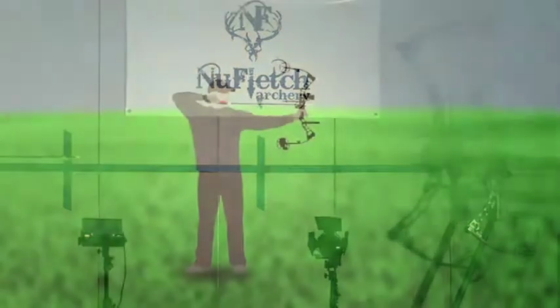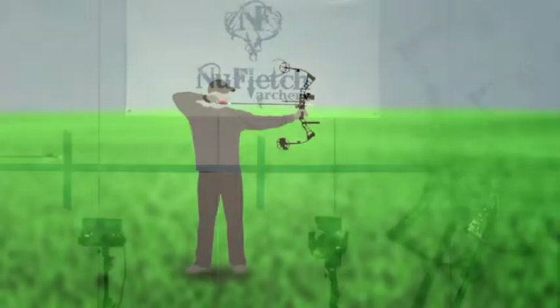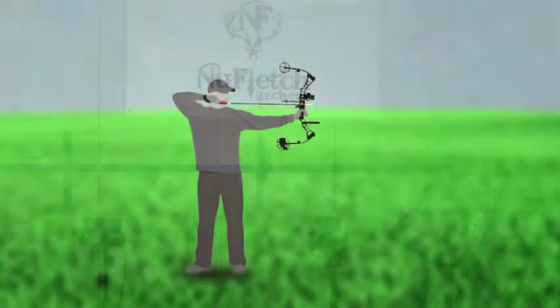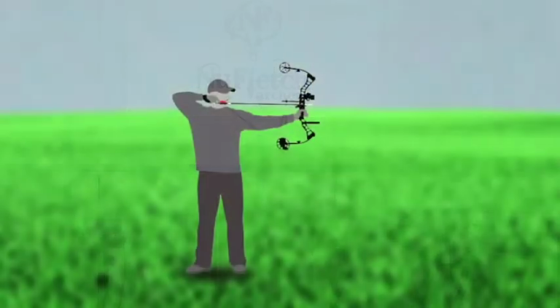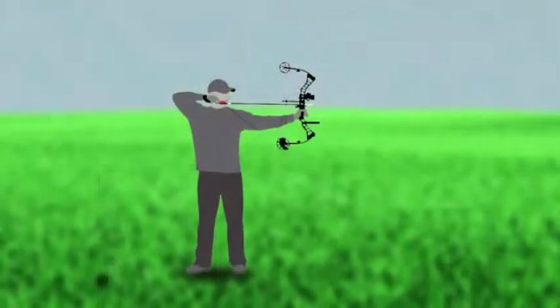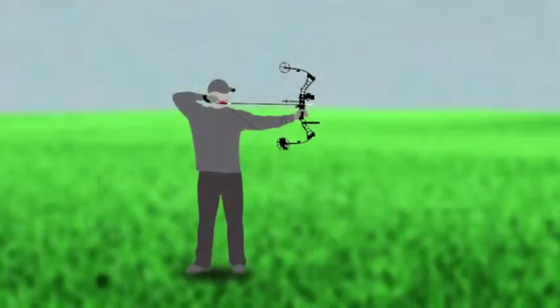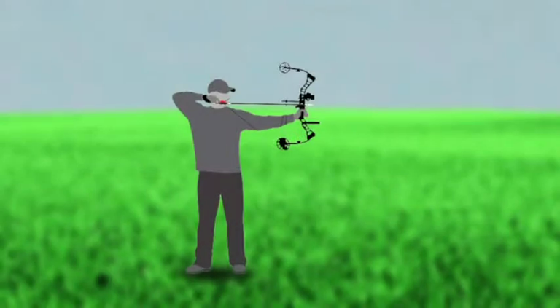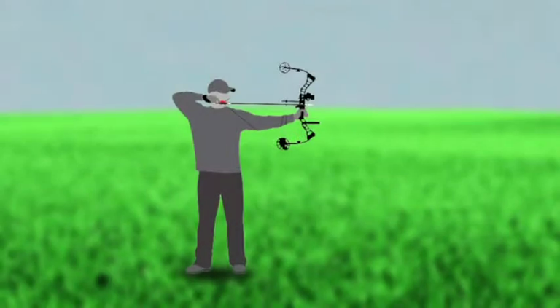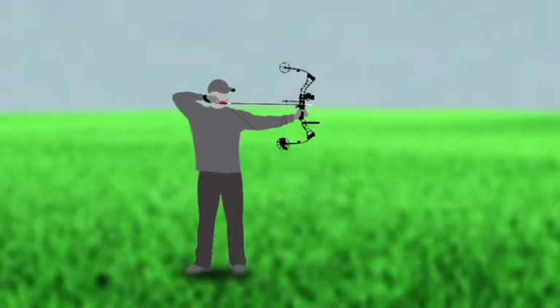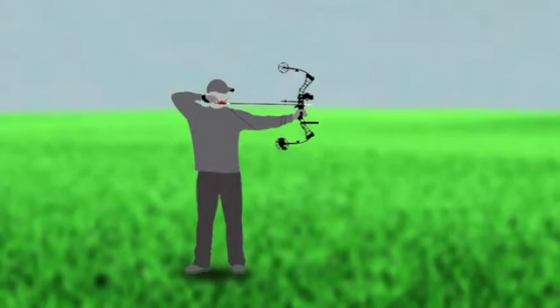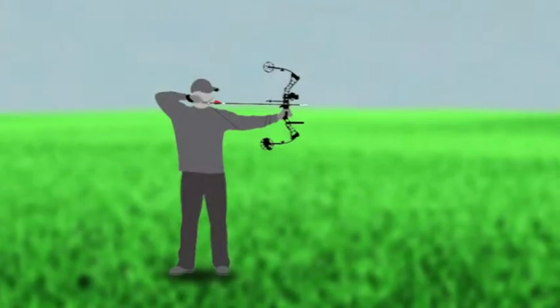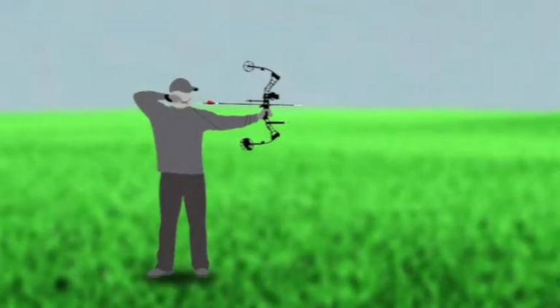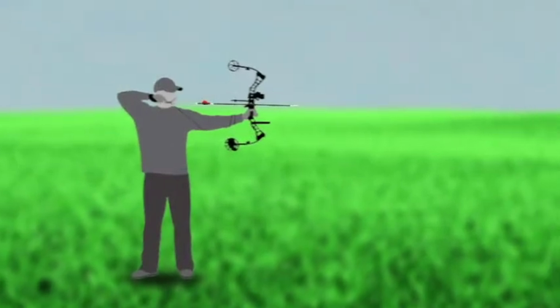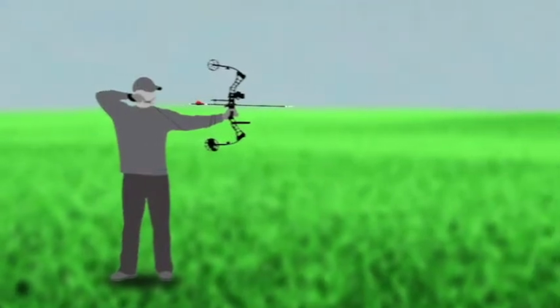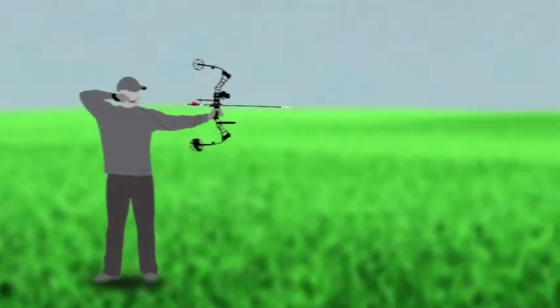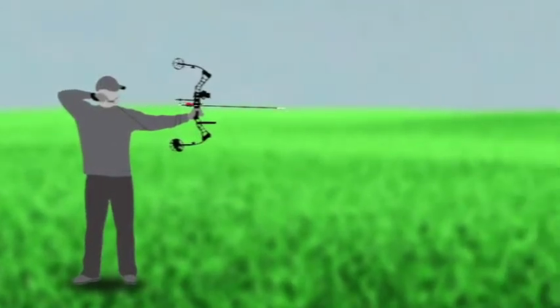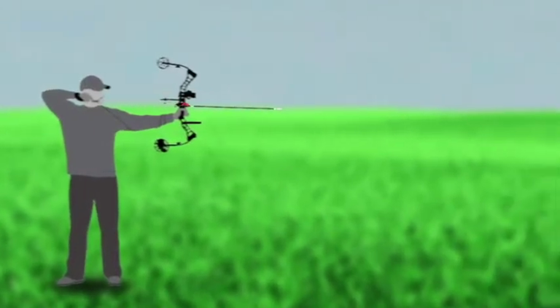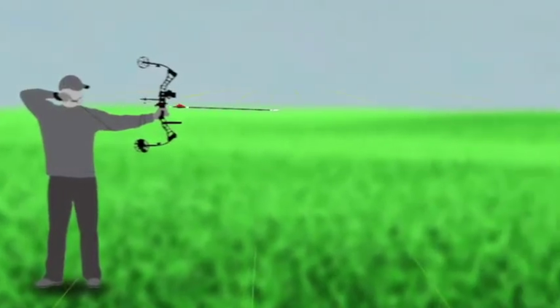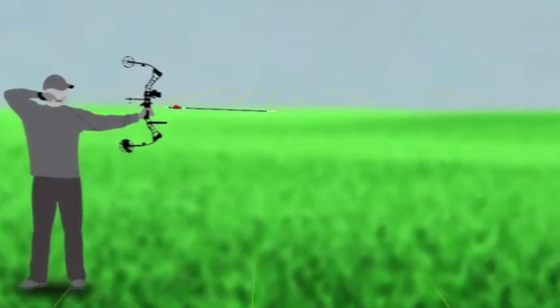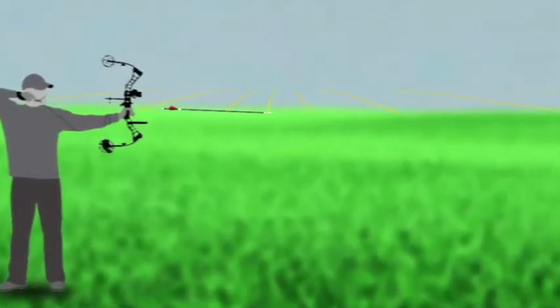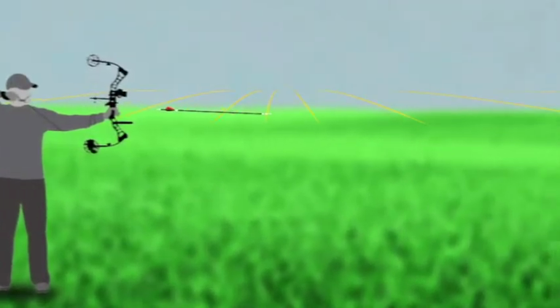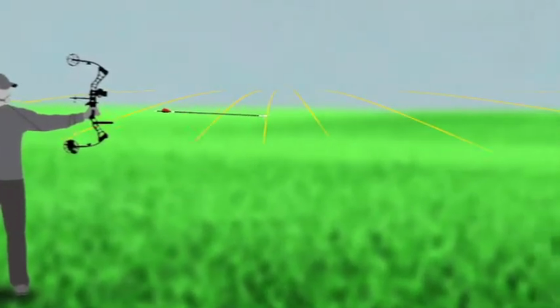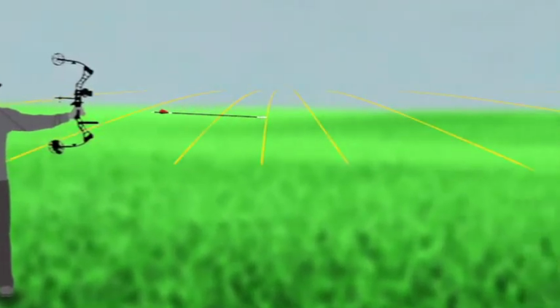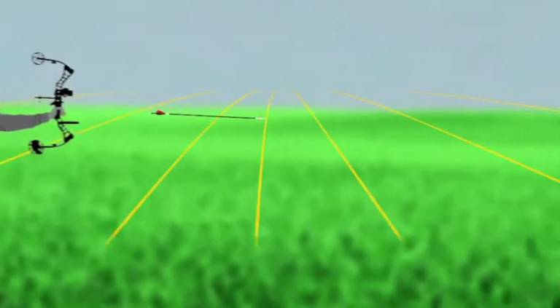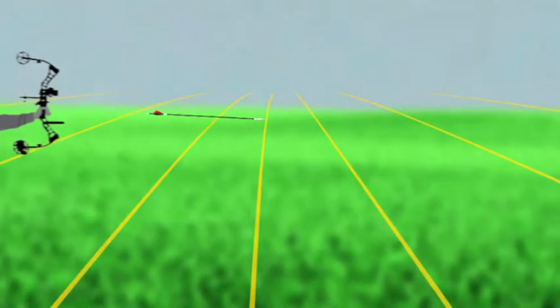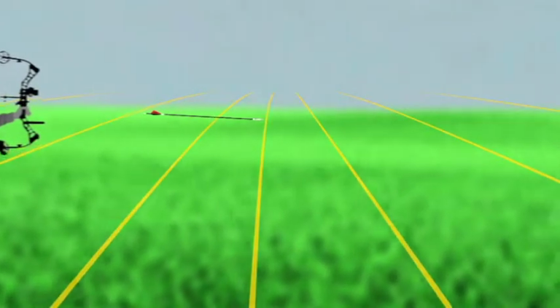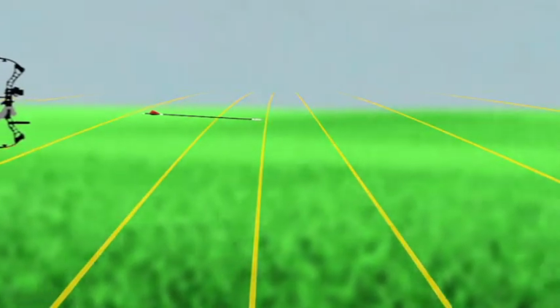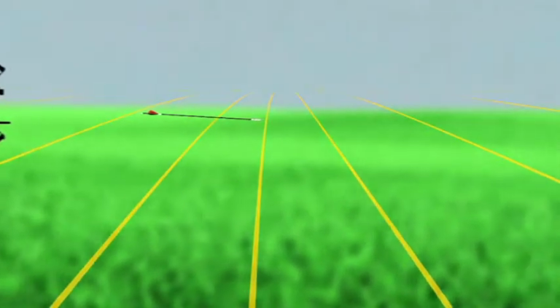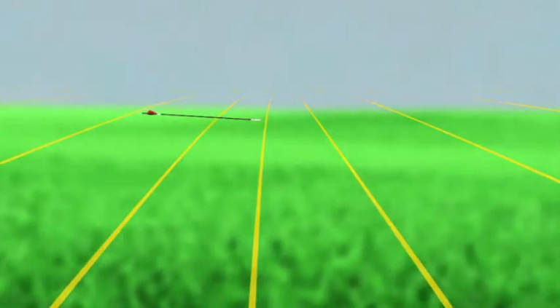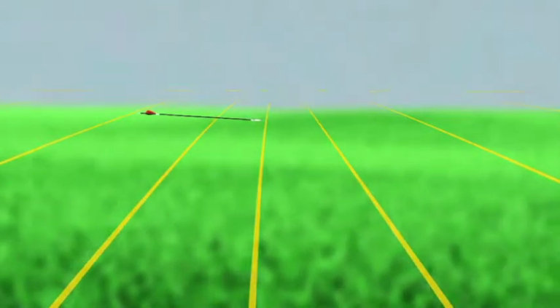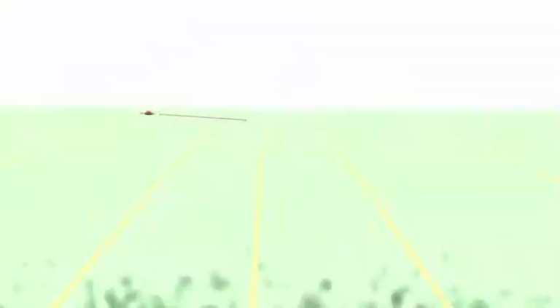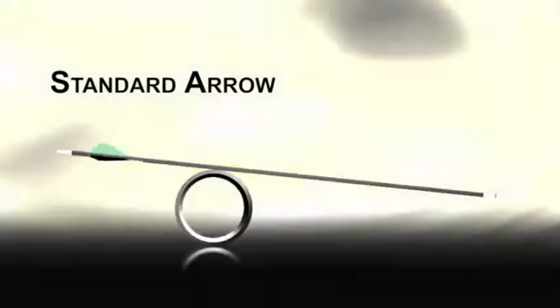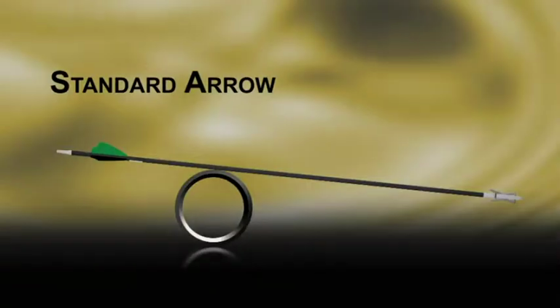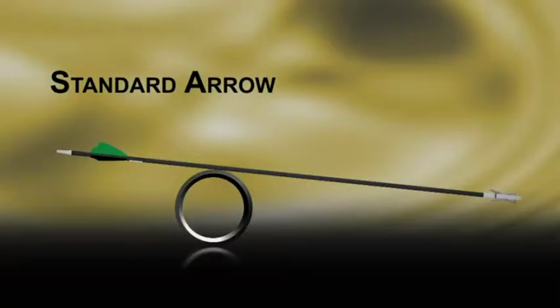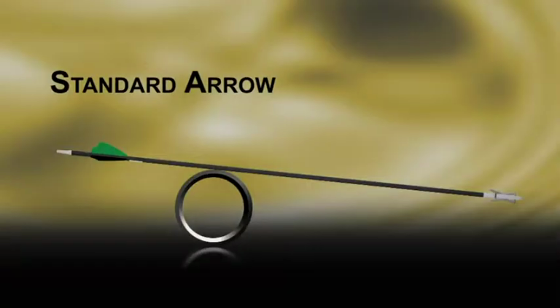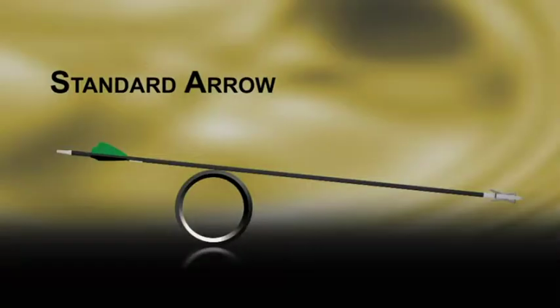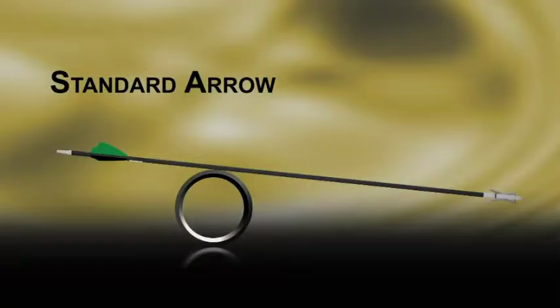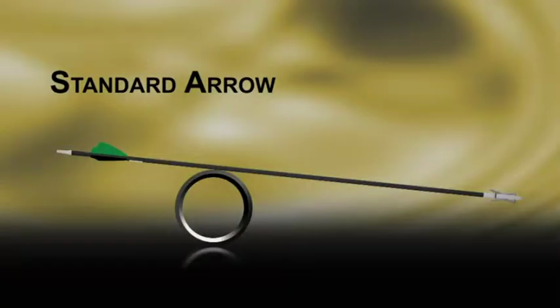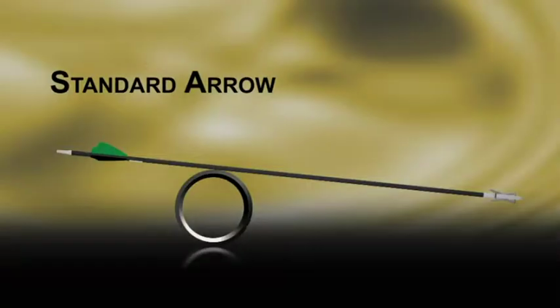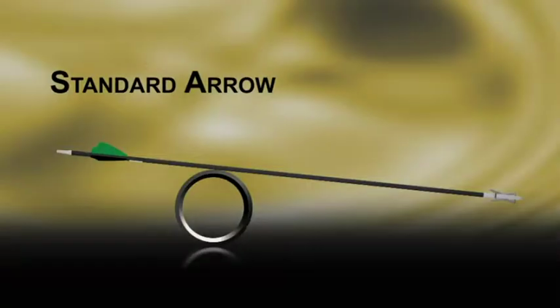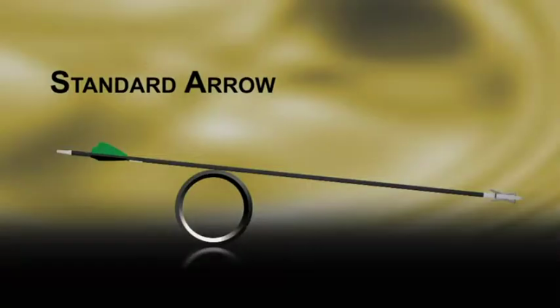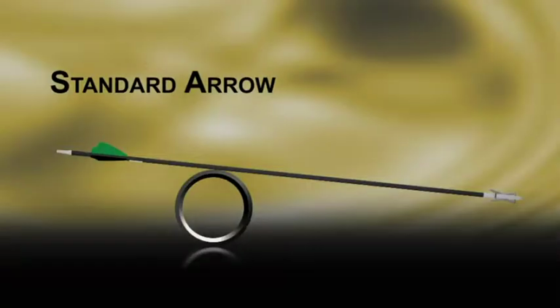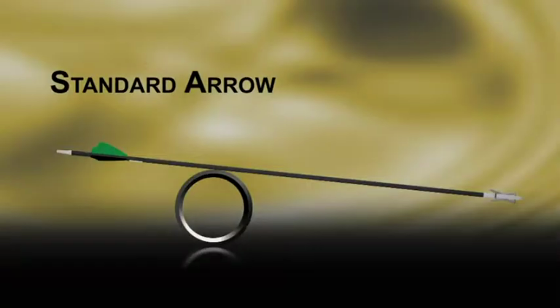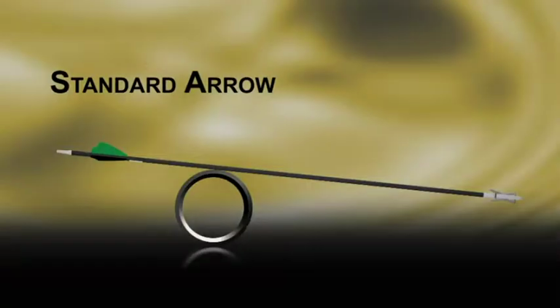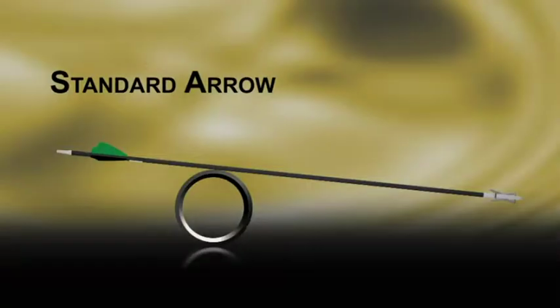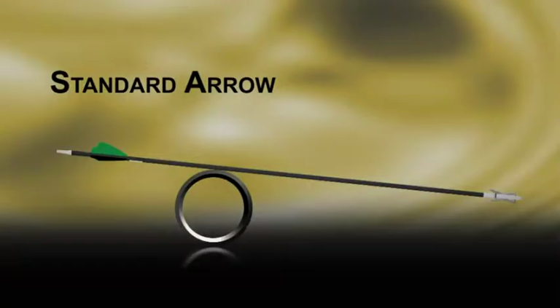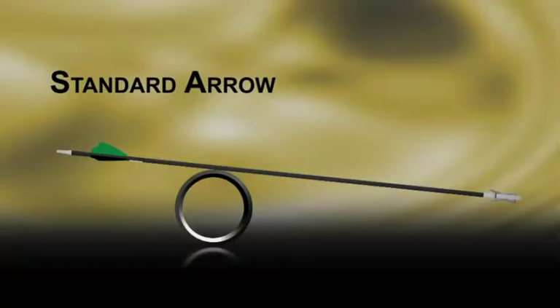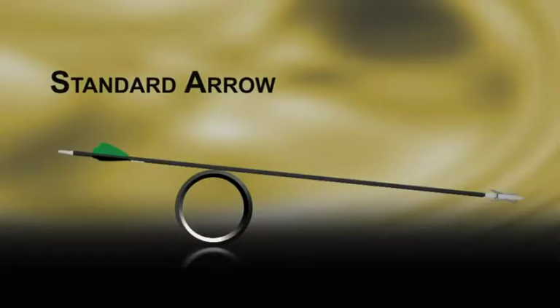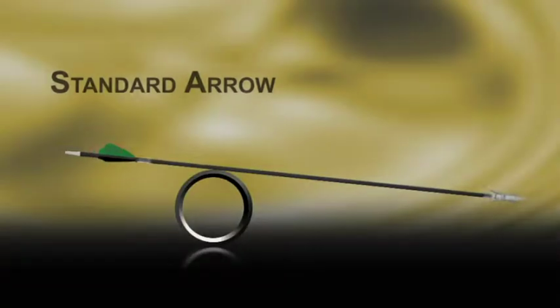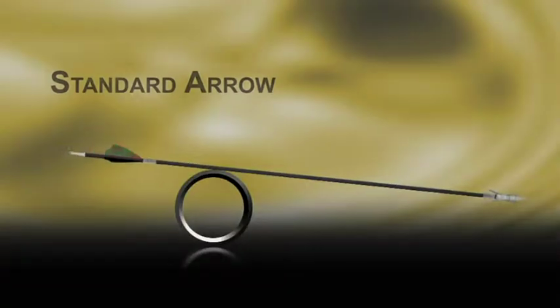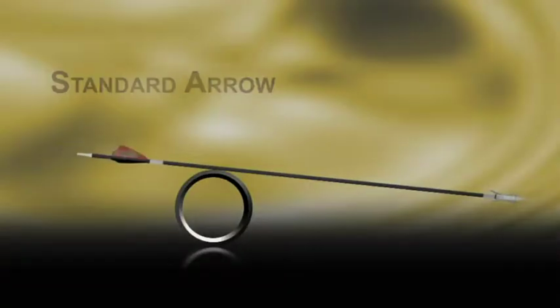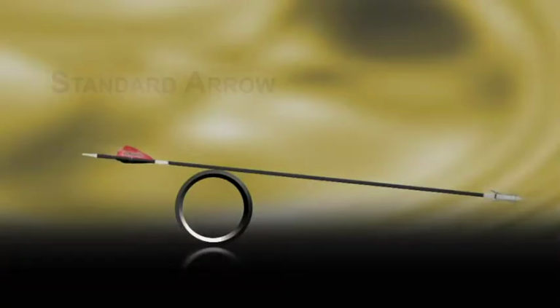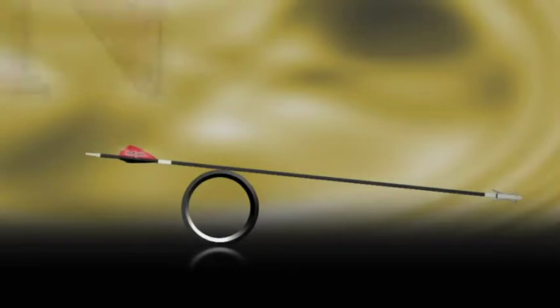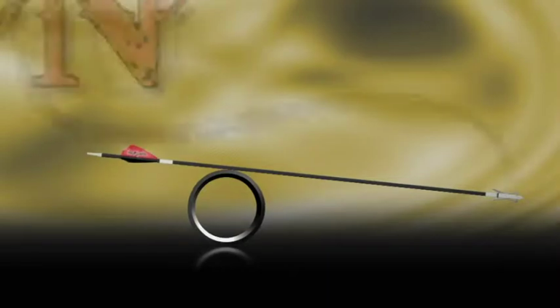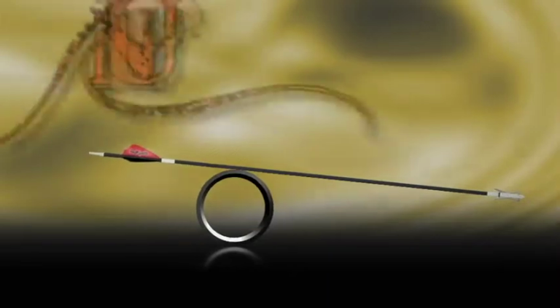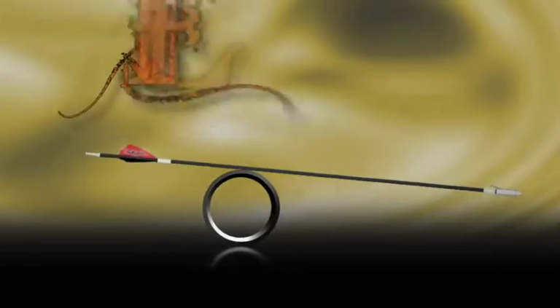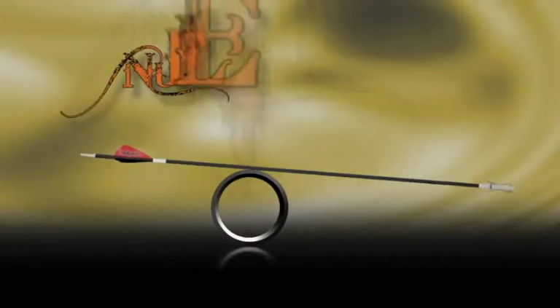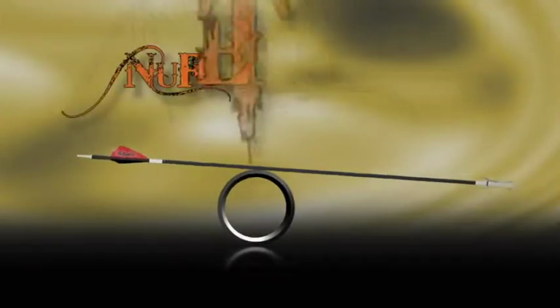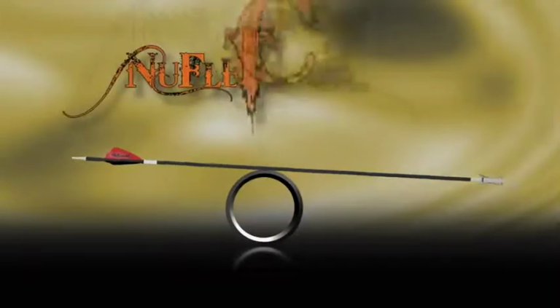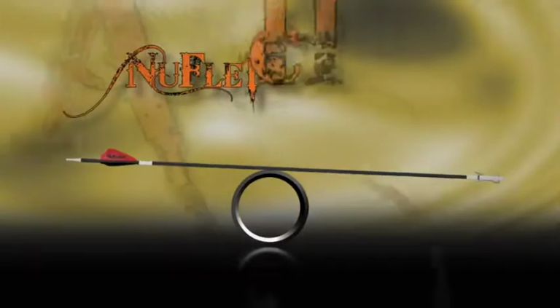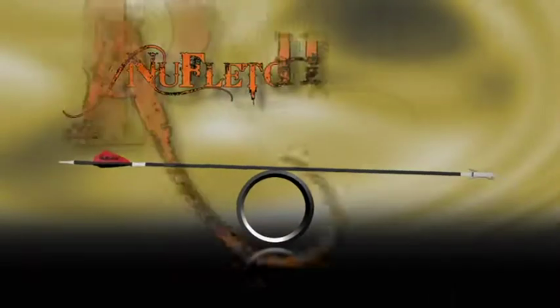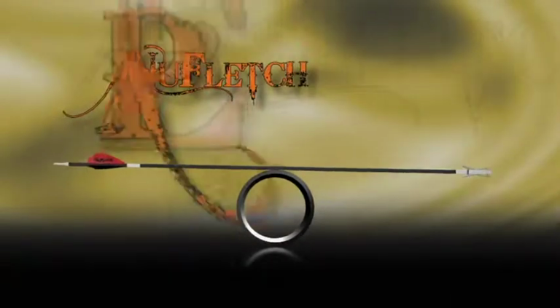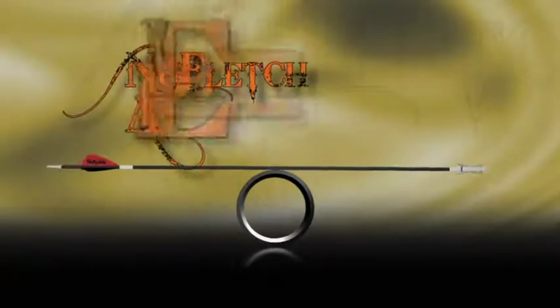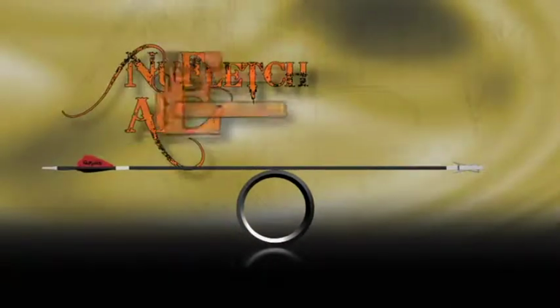It doesn't stop there. Ape Arrow Tails continue to work, countering the mass on the front end of the arrow, to provide your arrow with better balance.